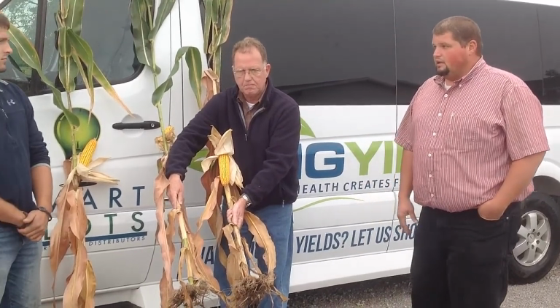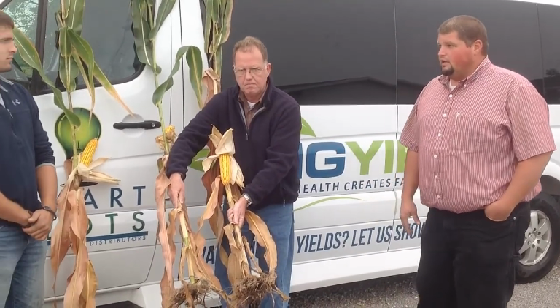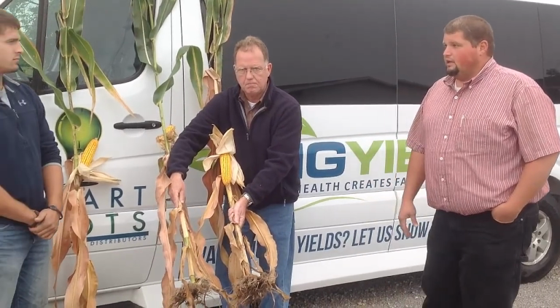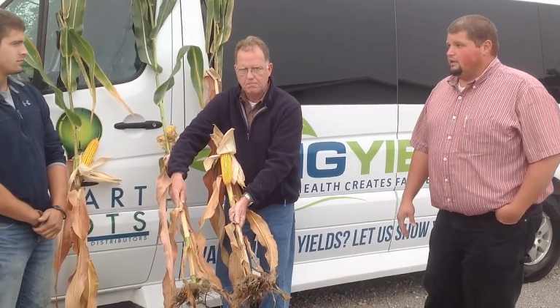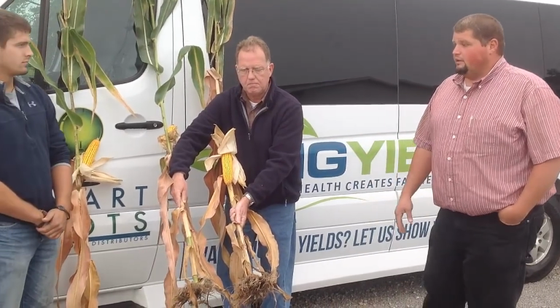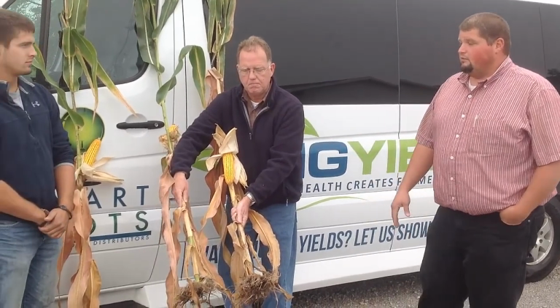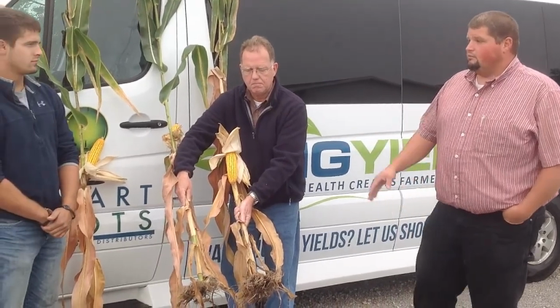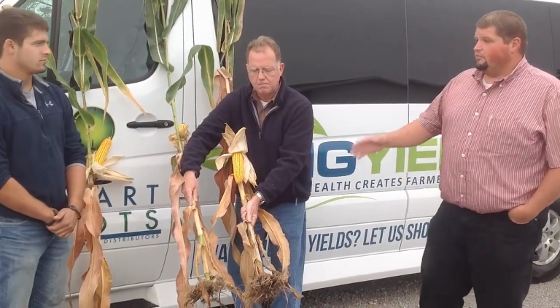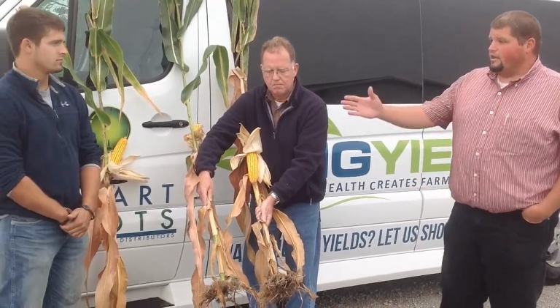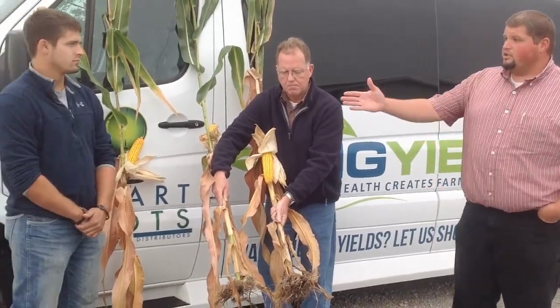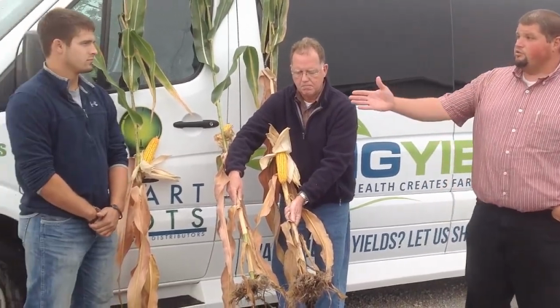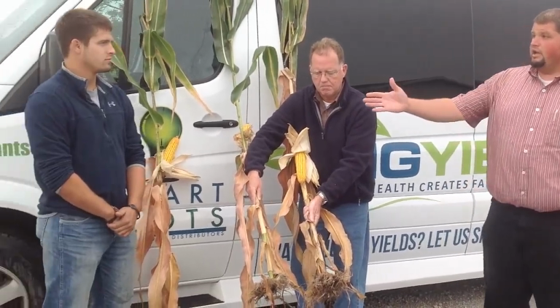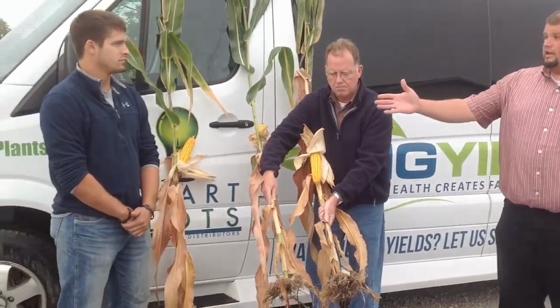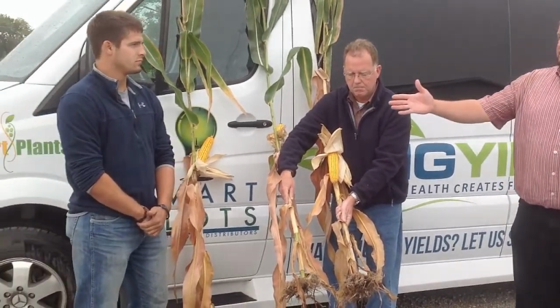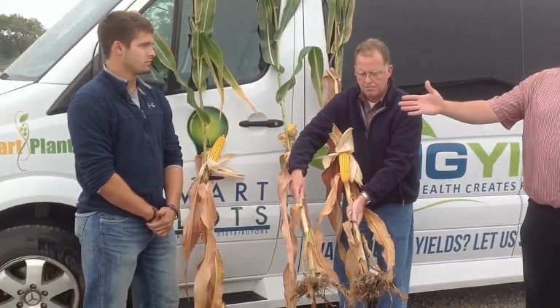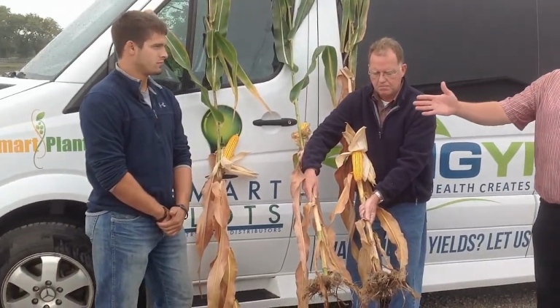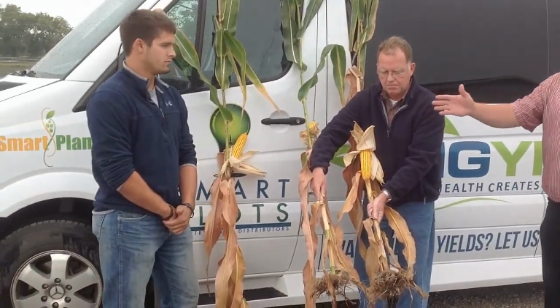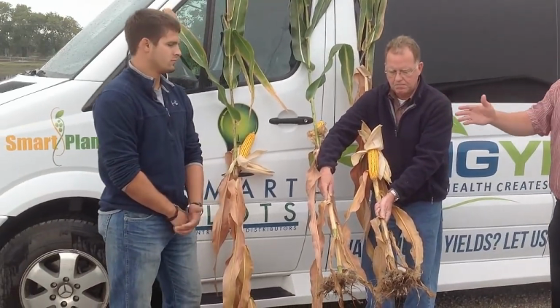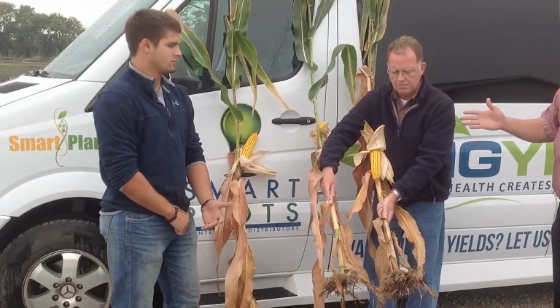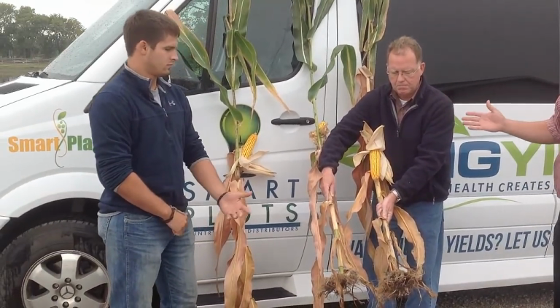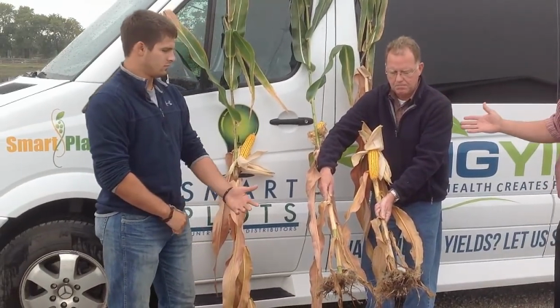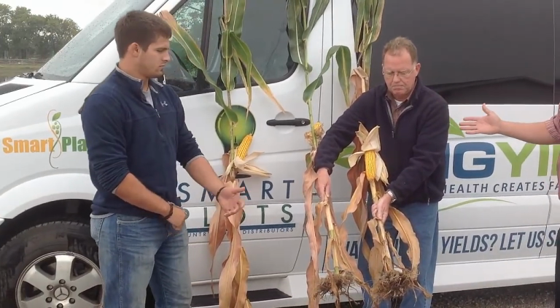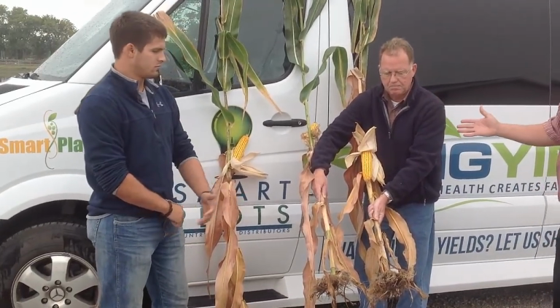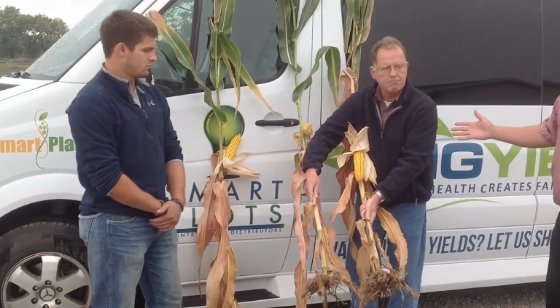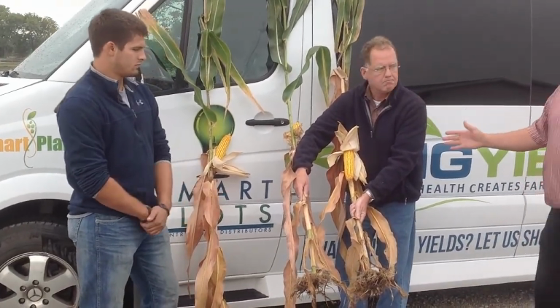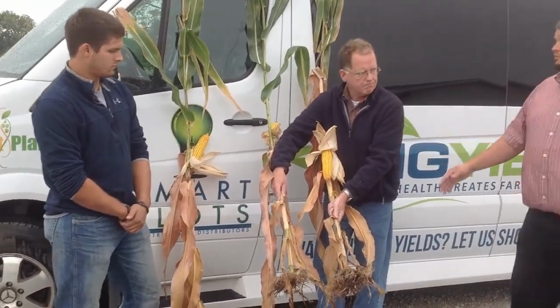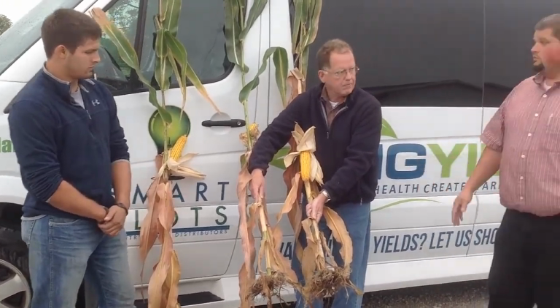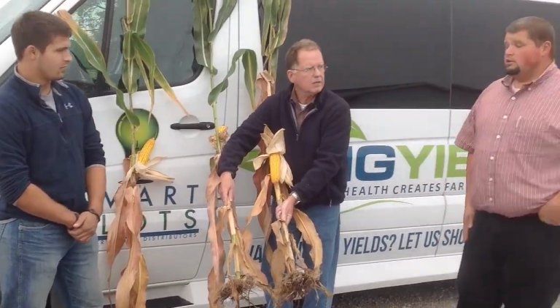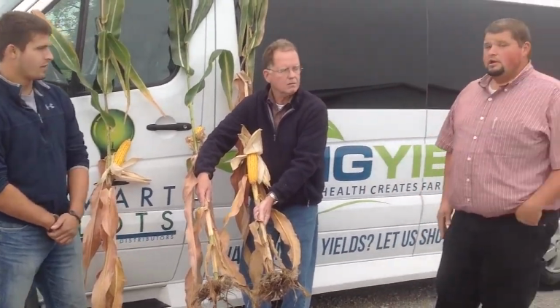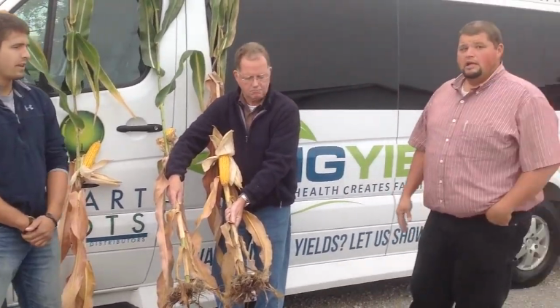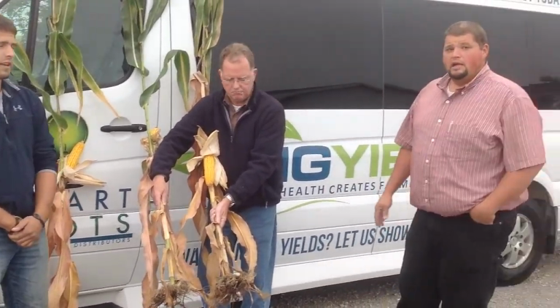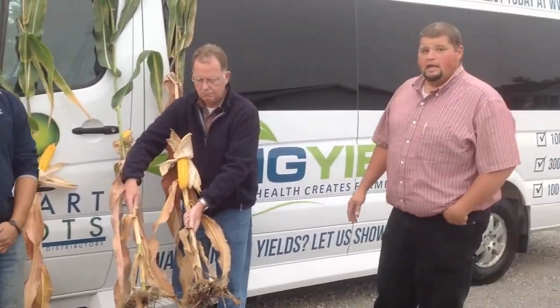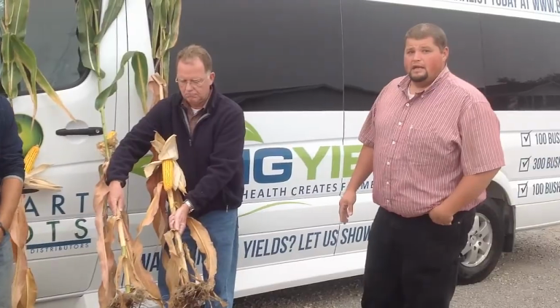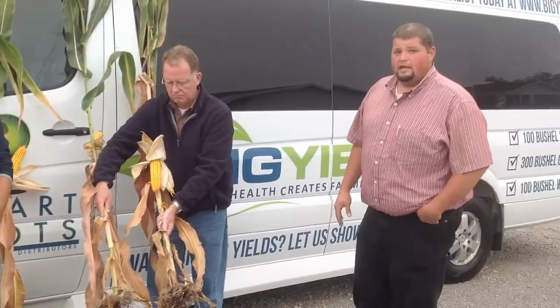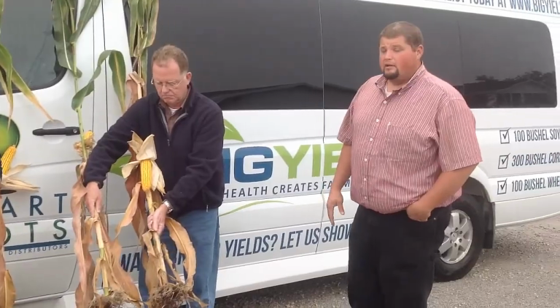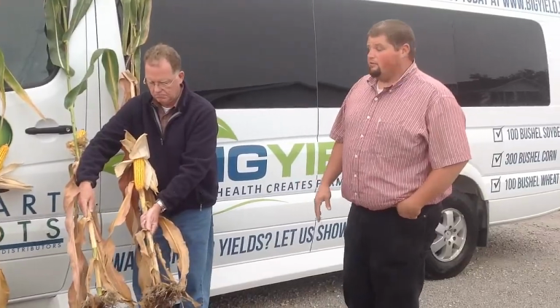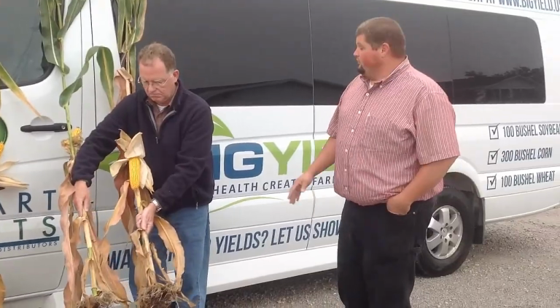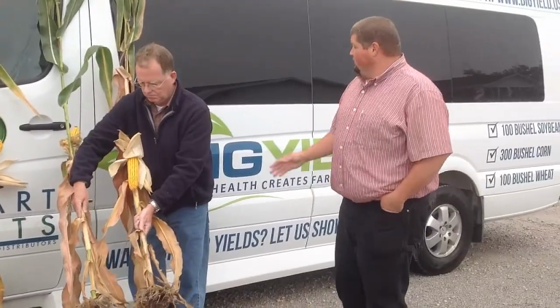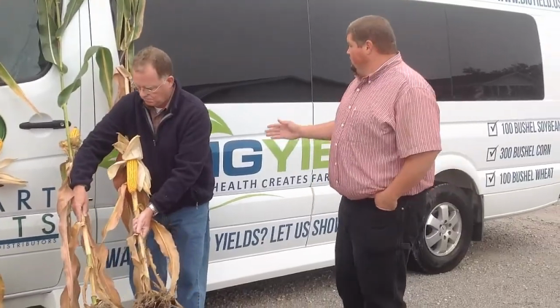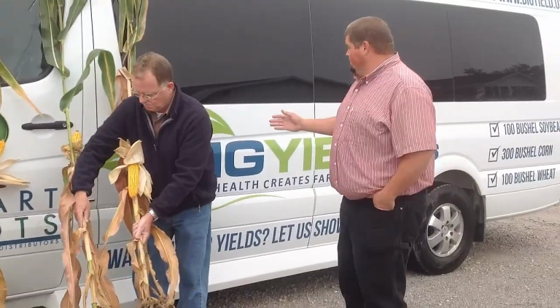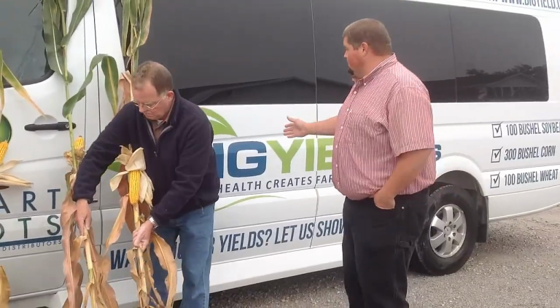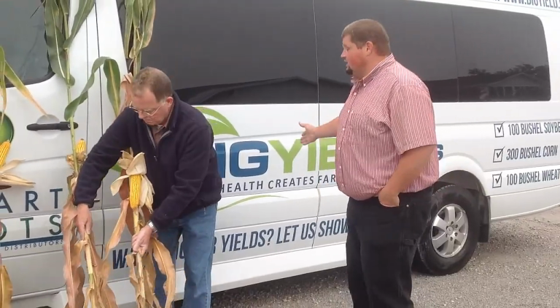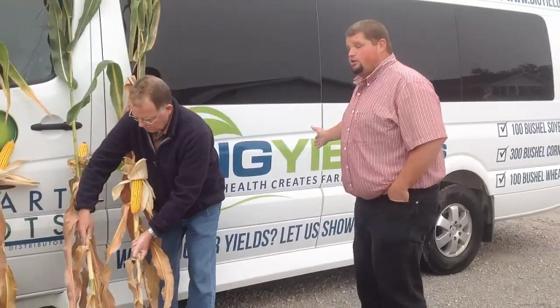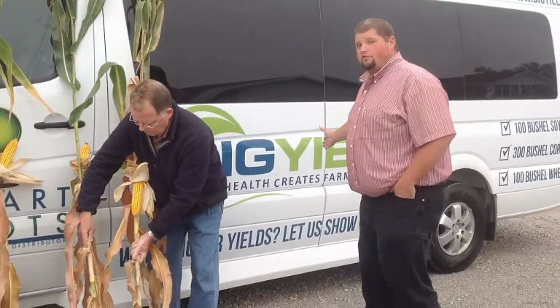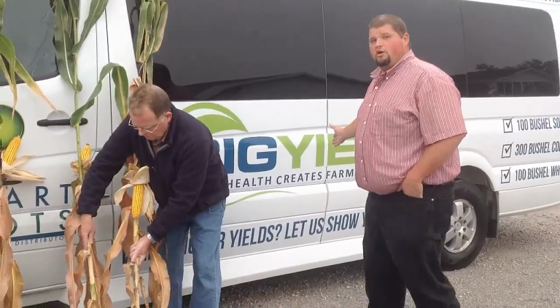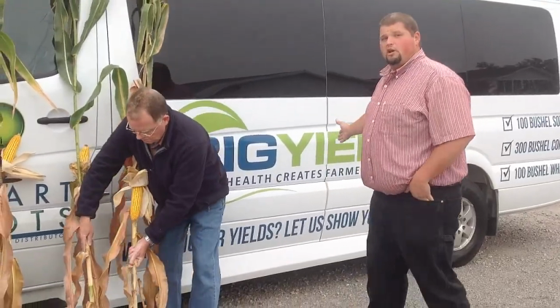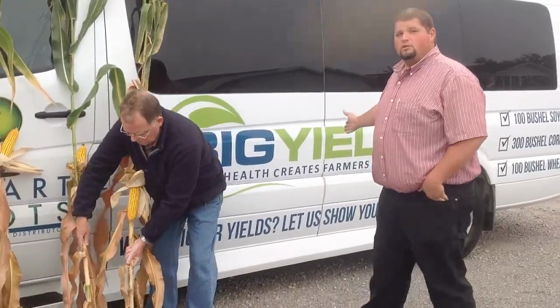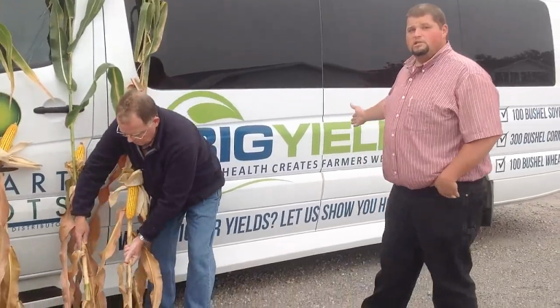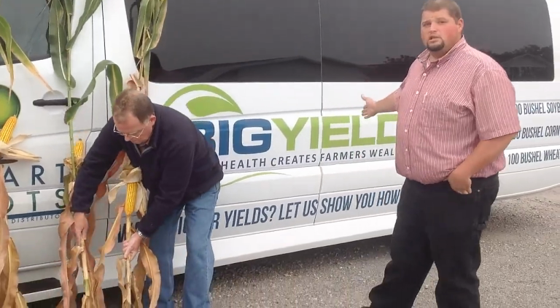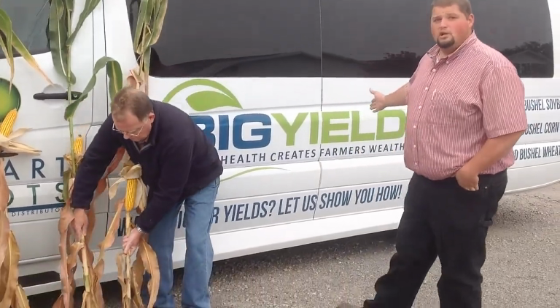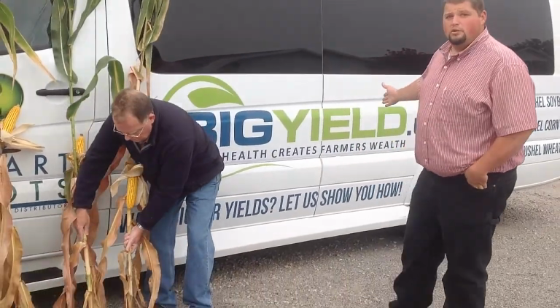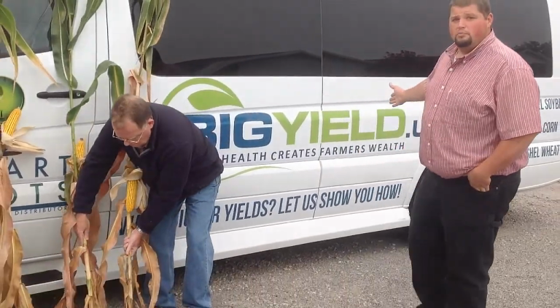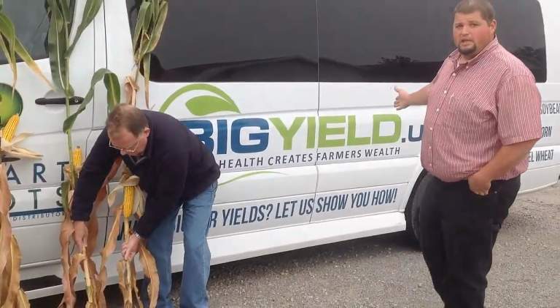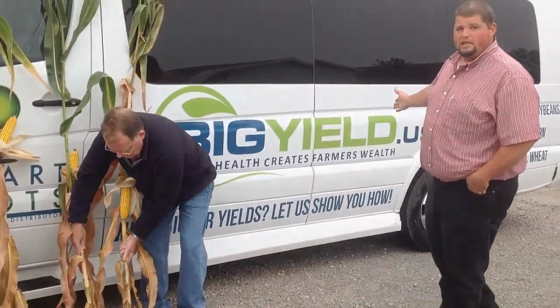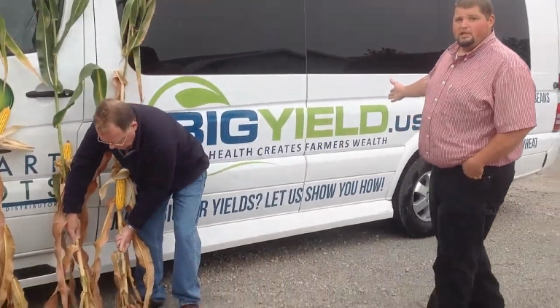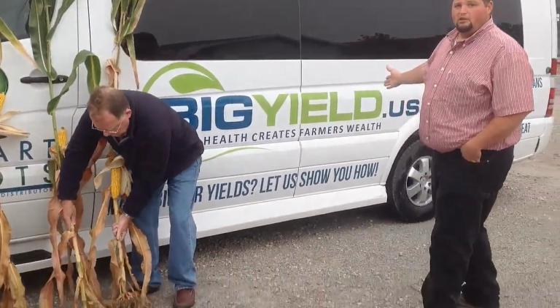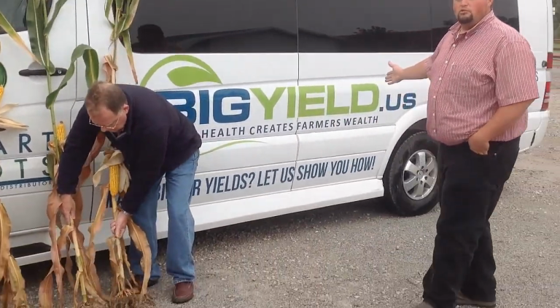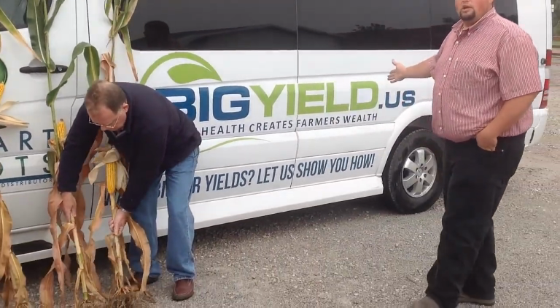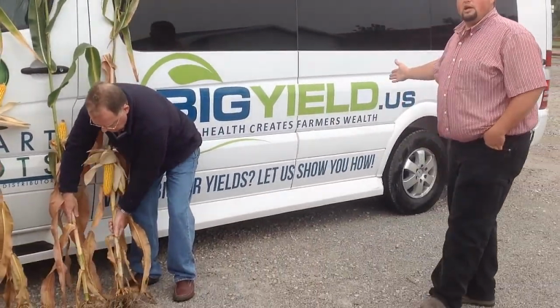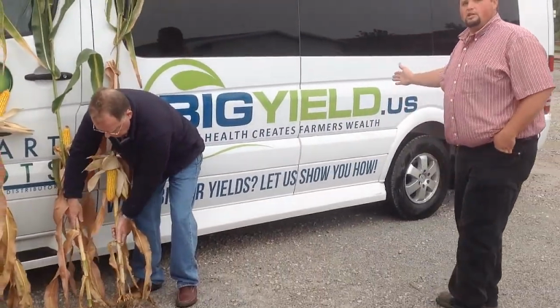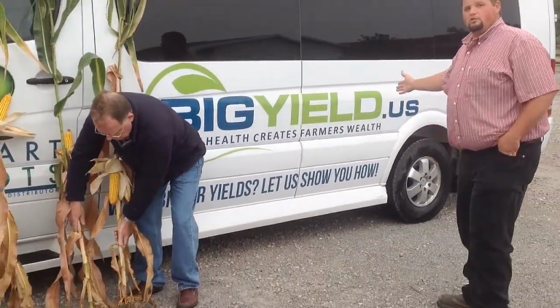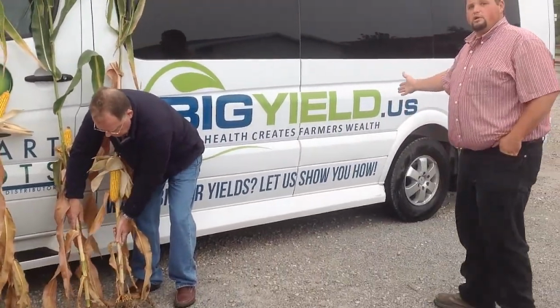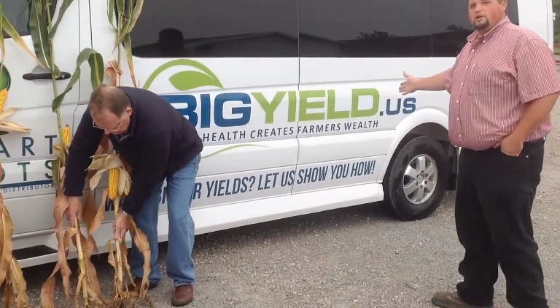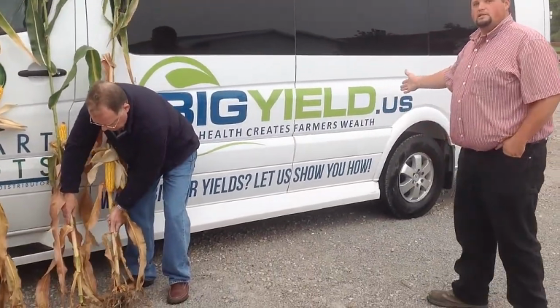Thank you, Kellen. Thank you, Neil. Continue to follow us on BigYield.us.